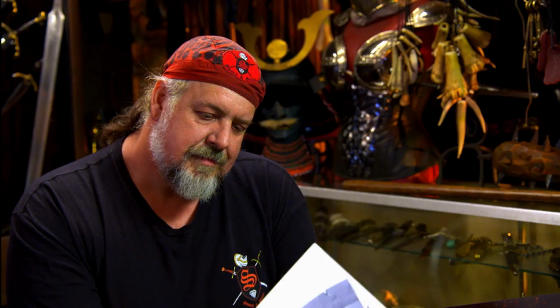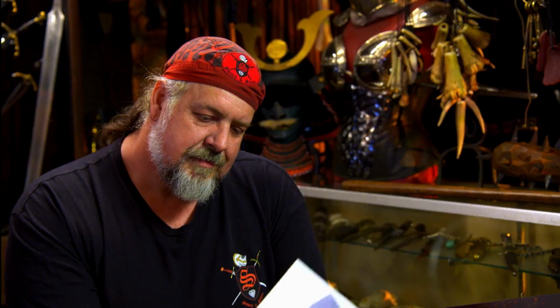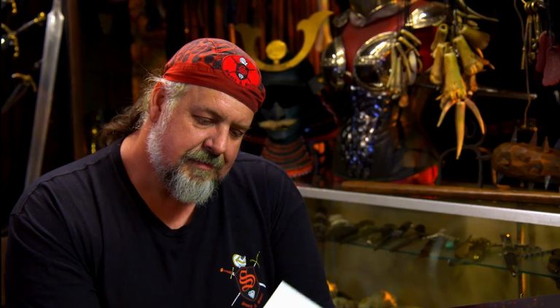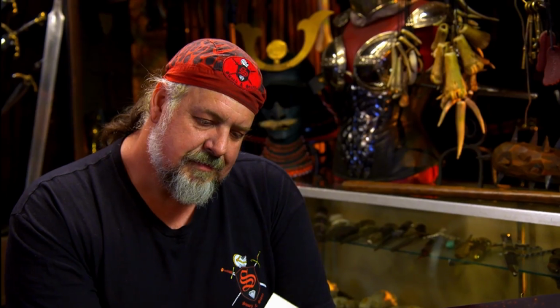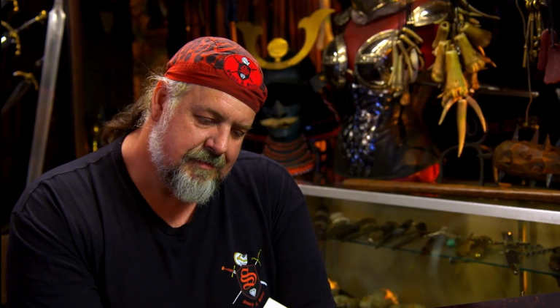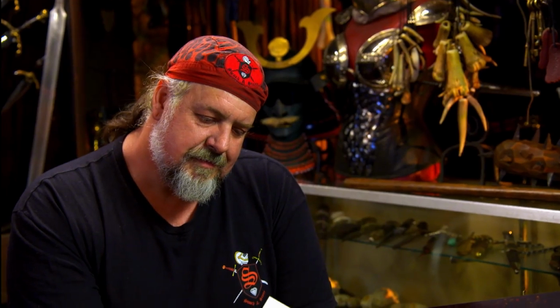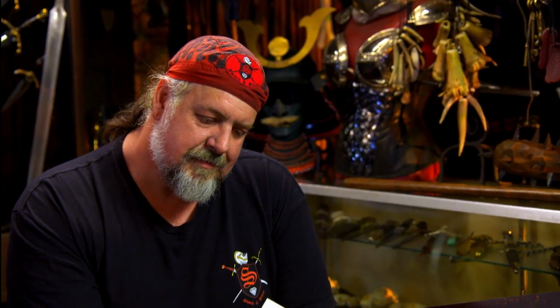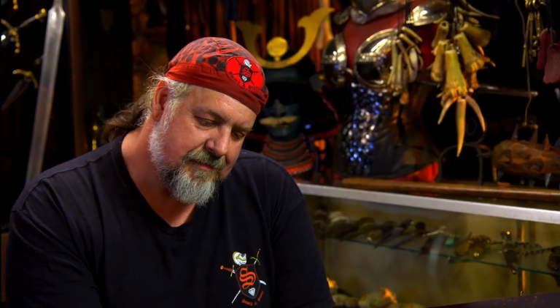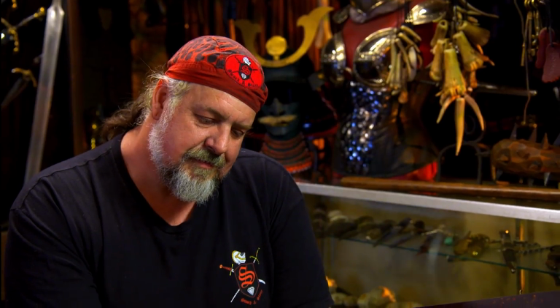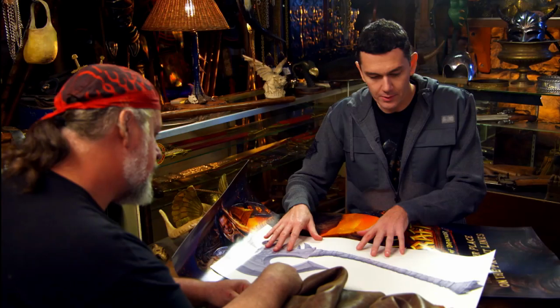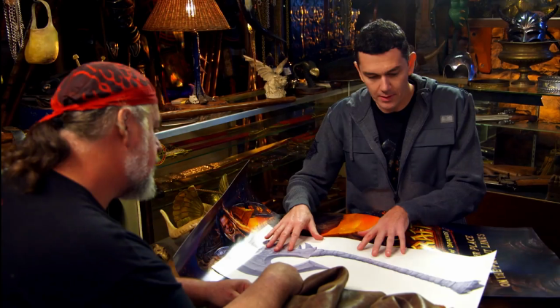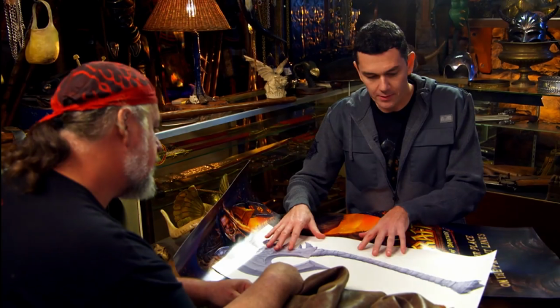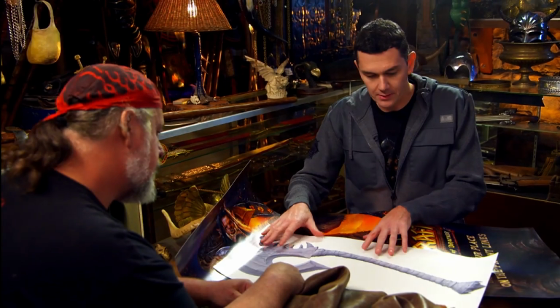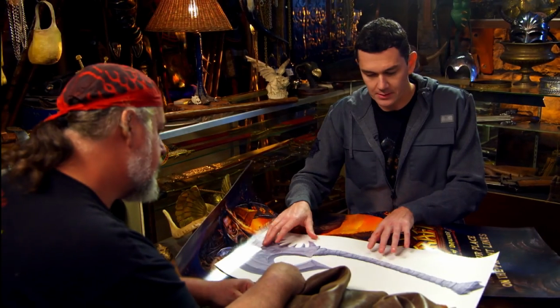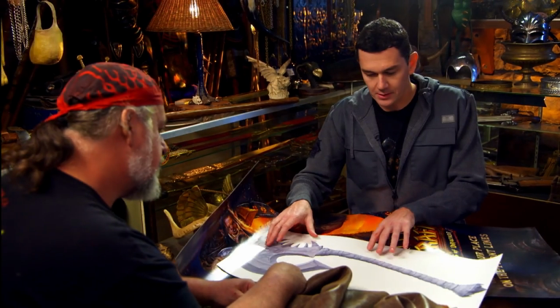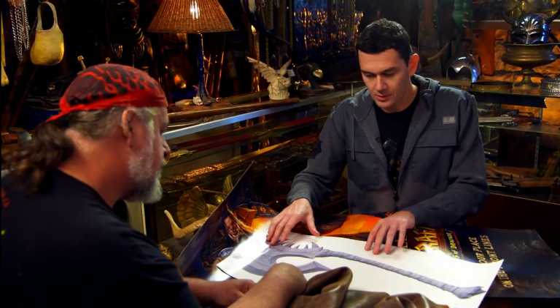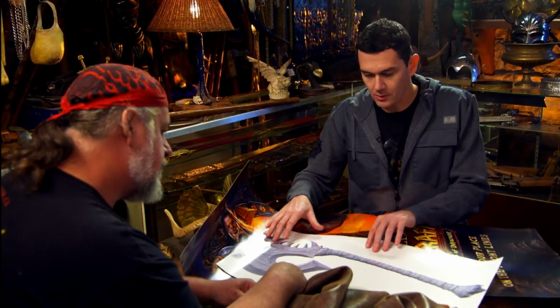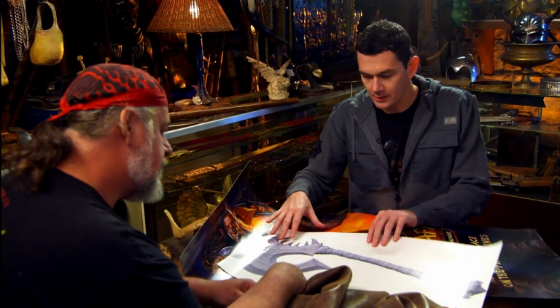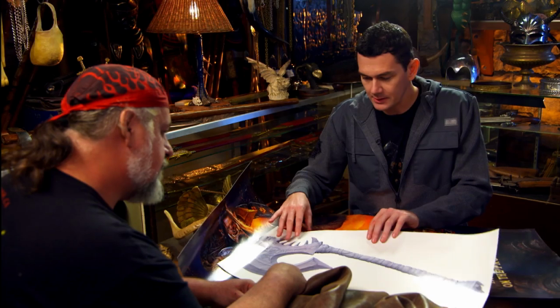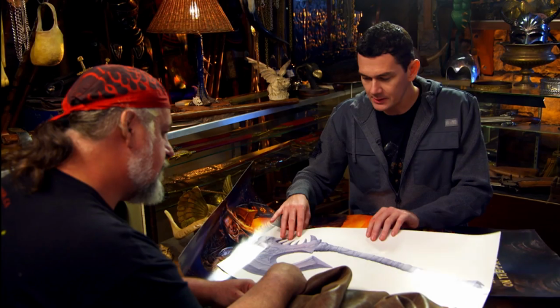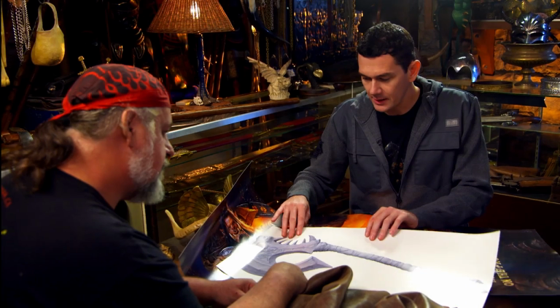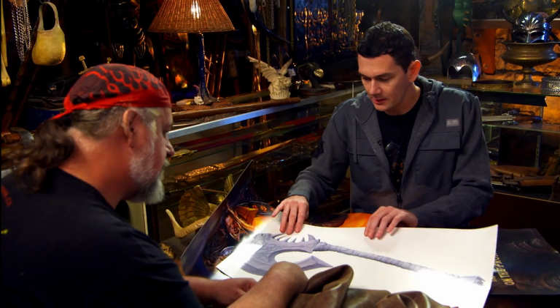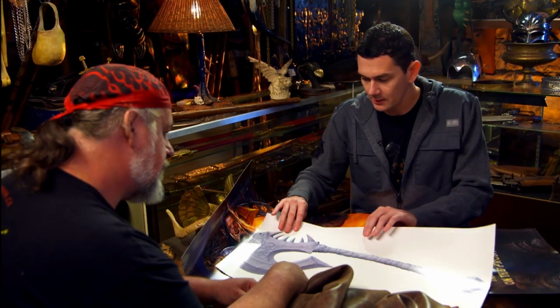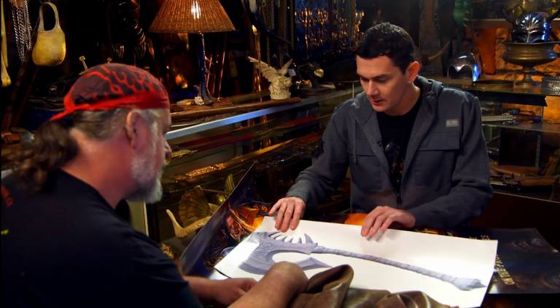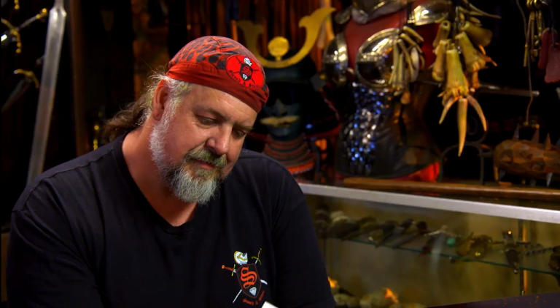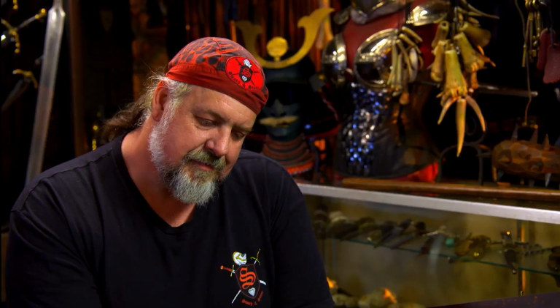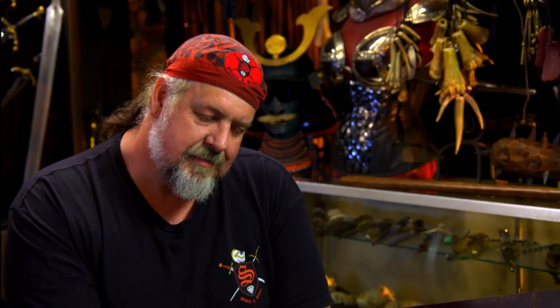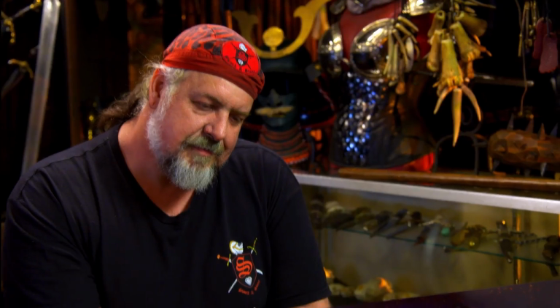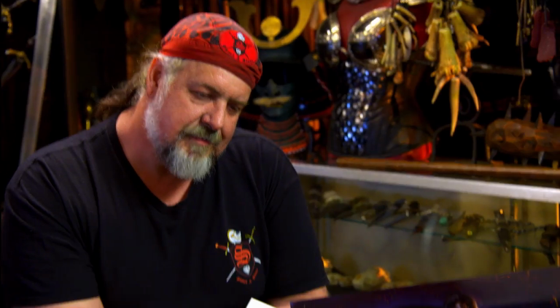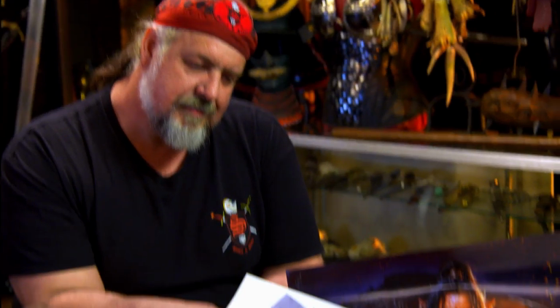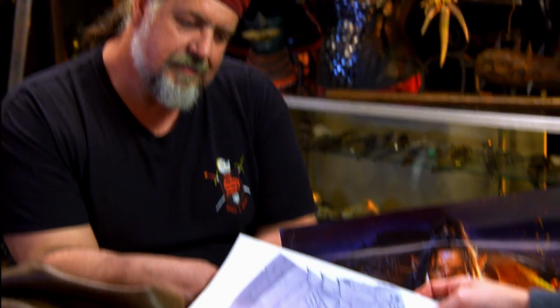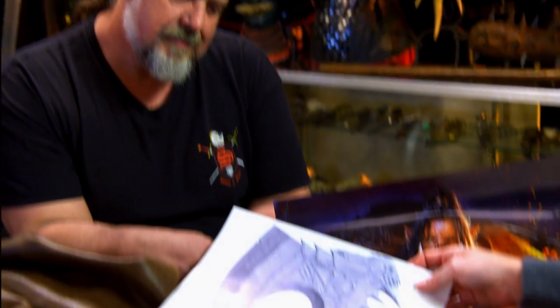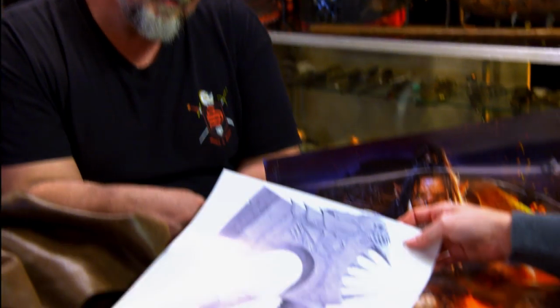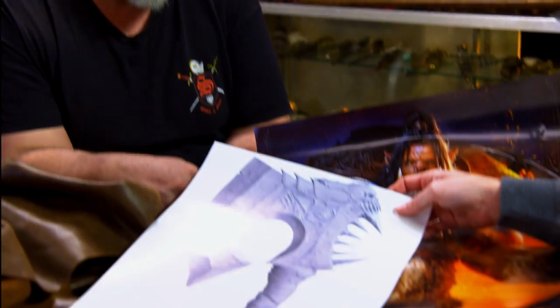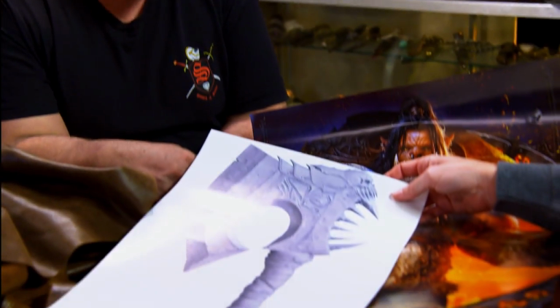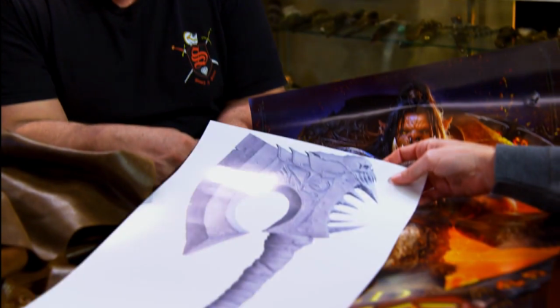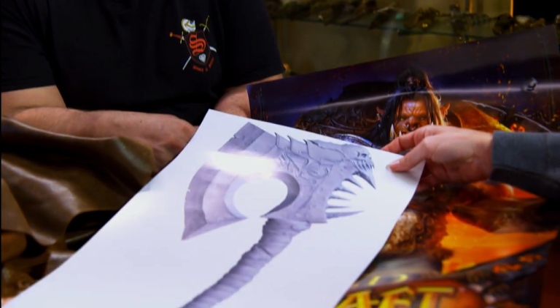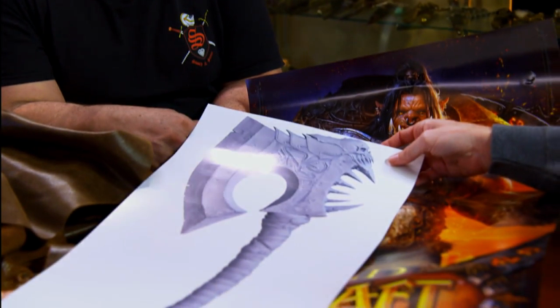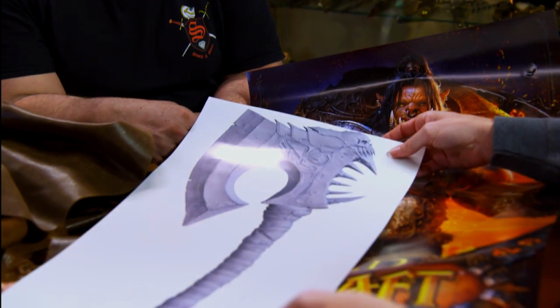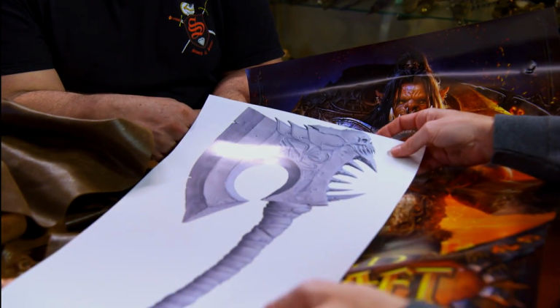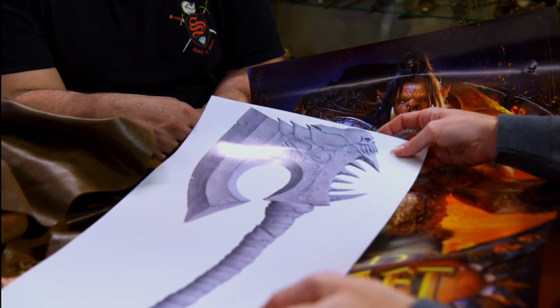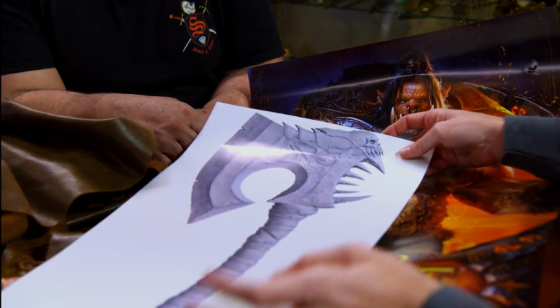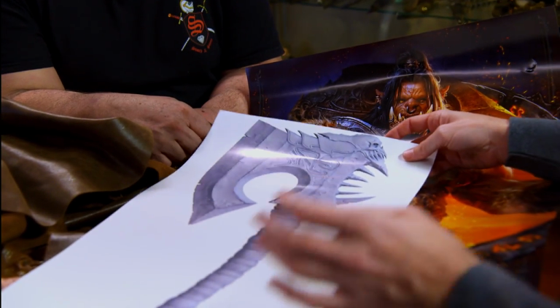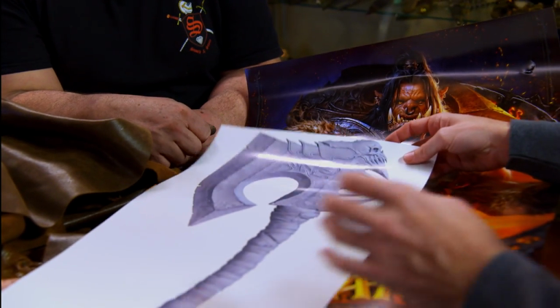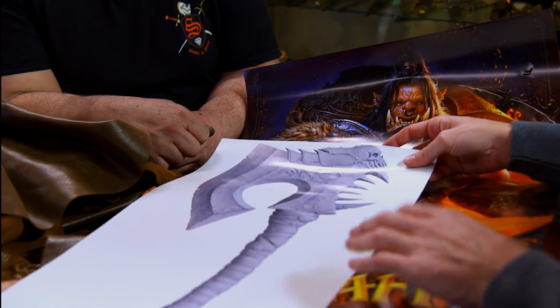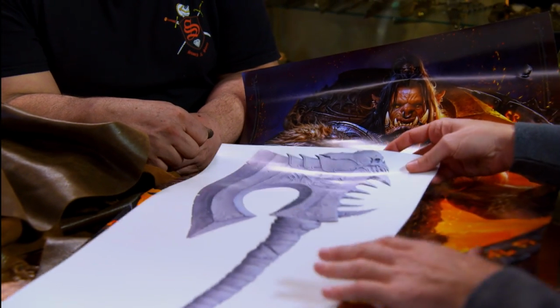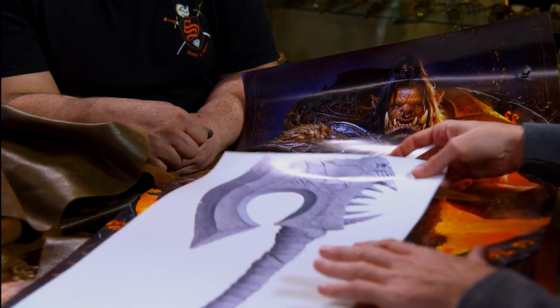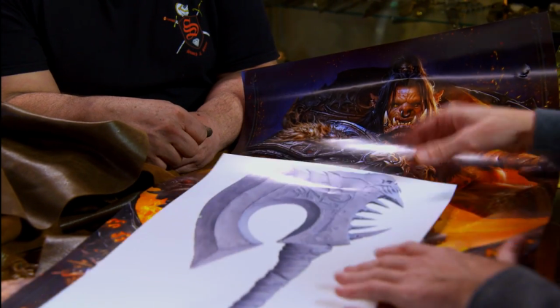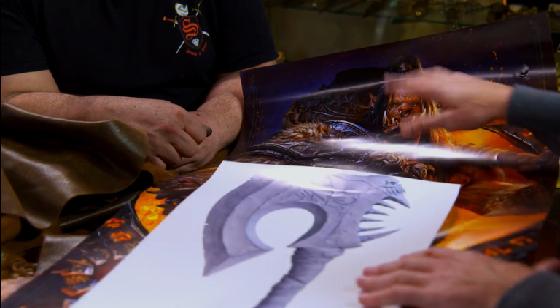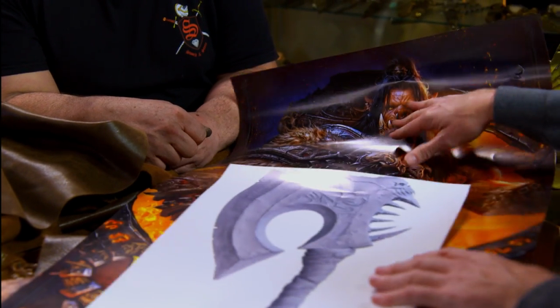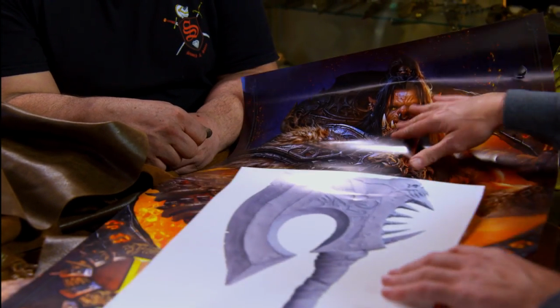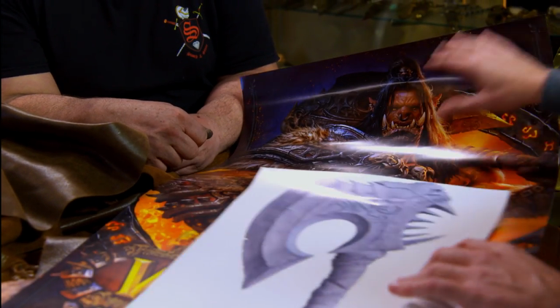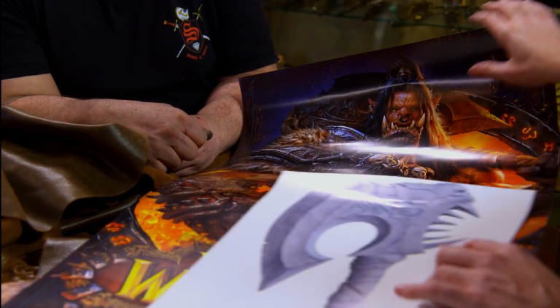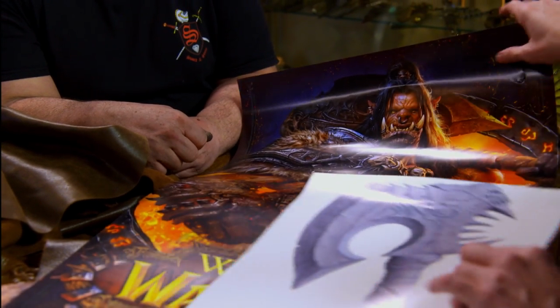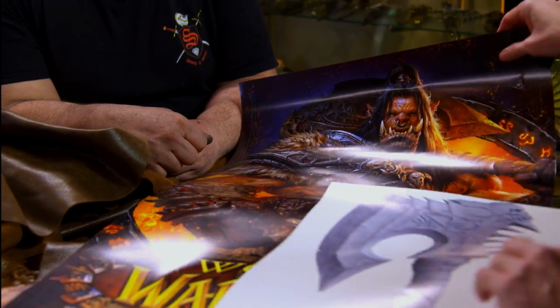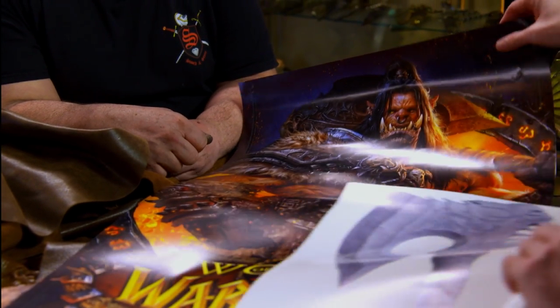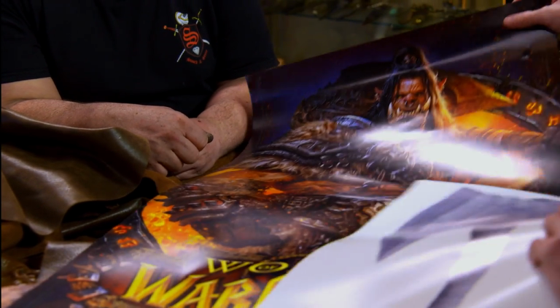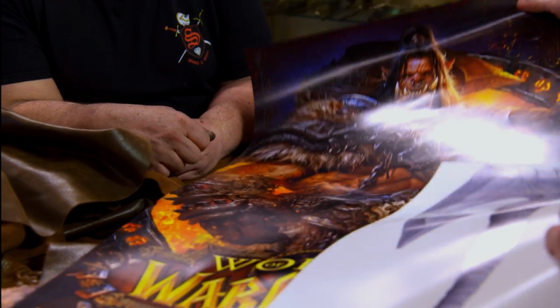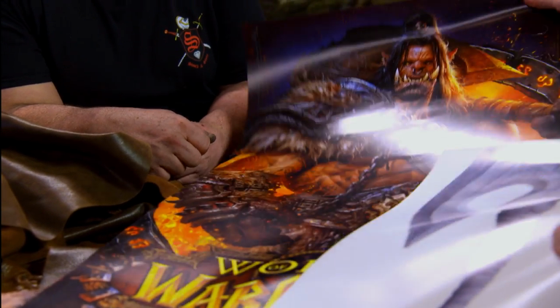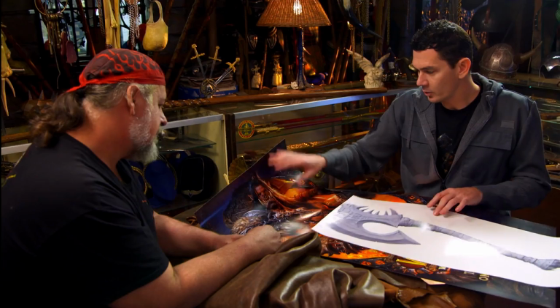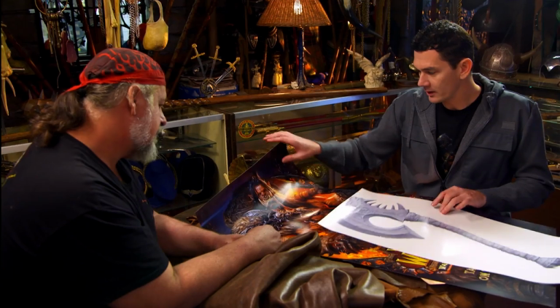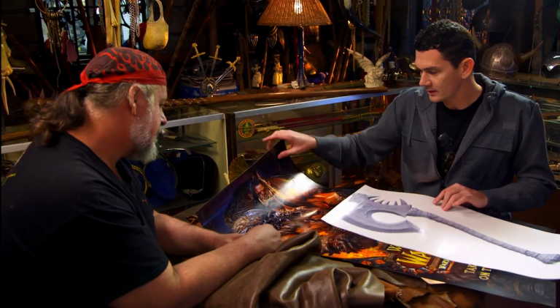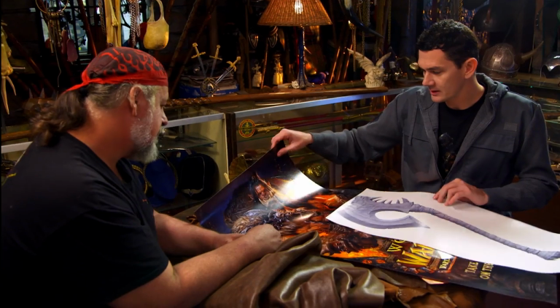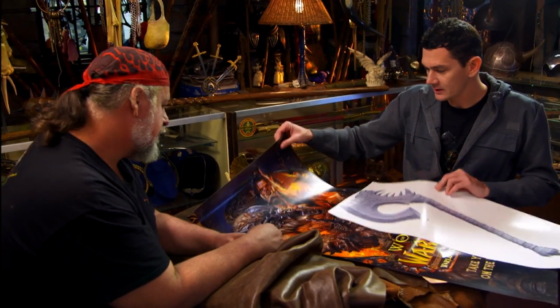These are some really cool 3D renderings that show it in detail. This weapon is steeped in lore from Warcraft 3, and this is the guy who wields it.